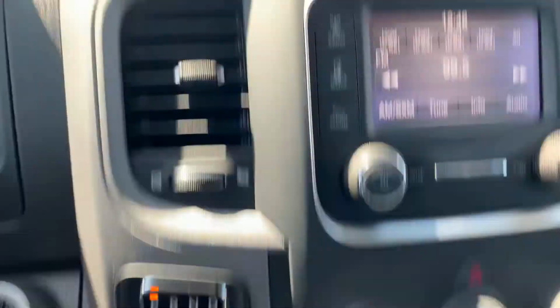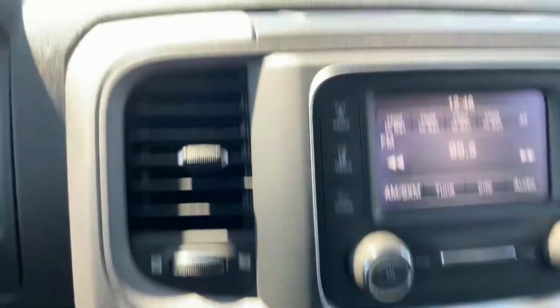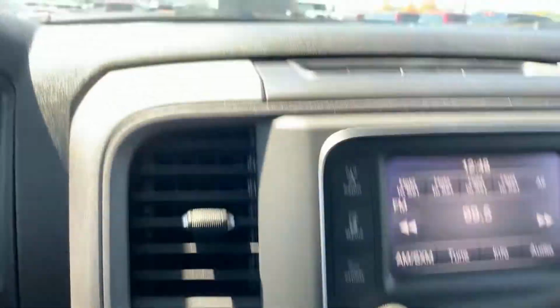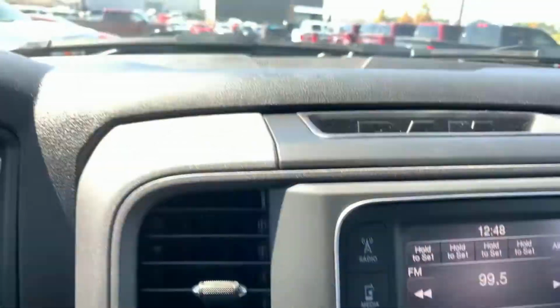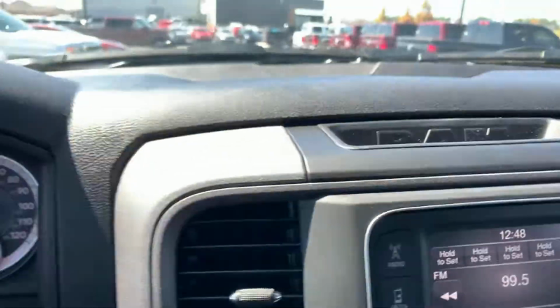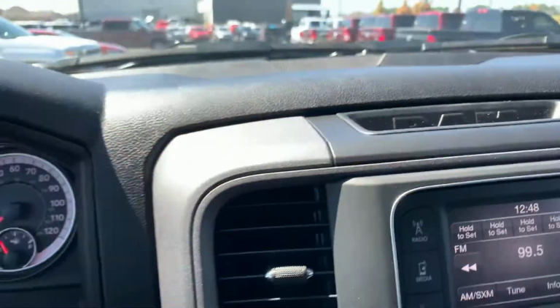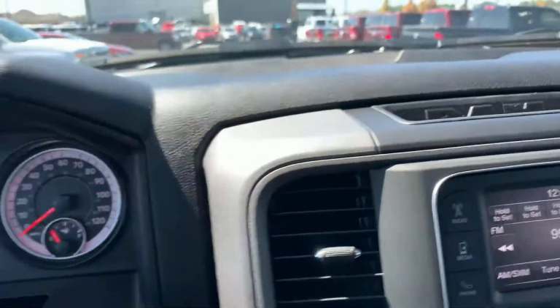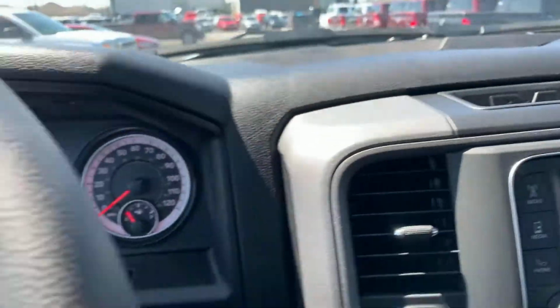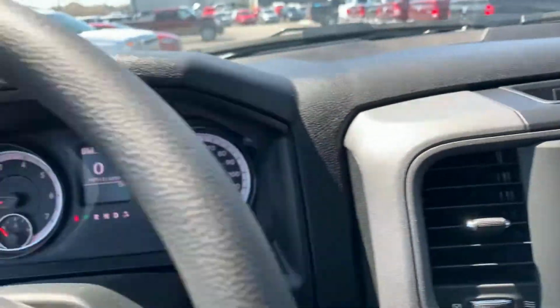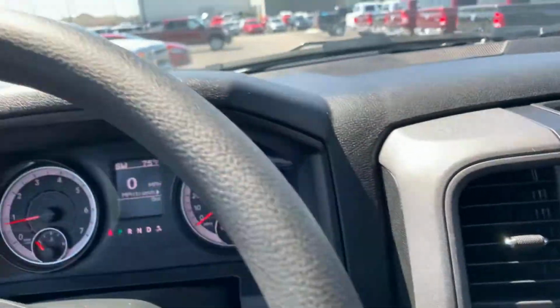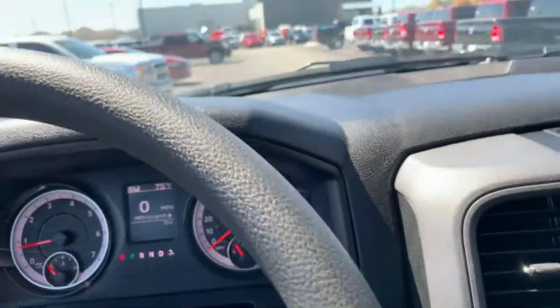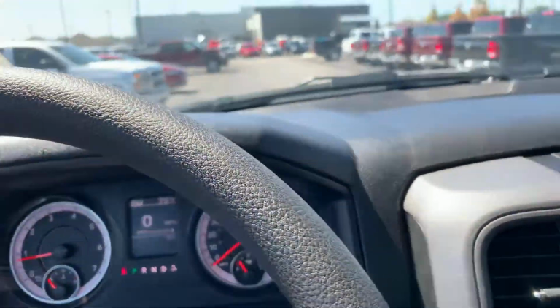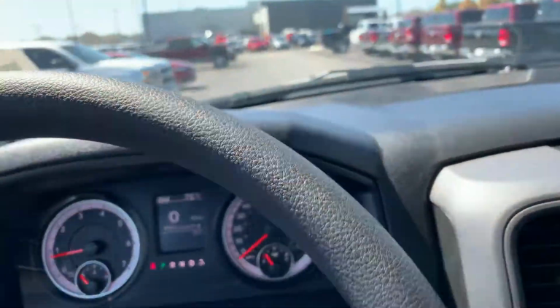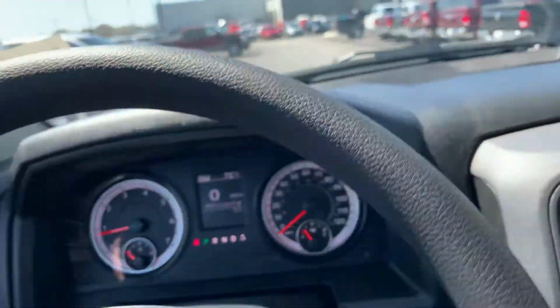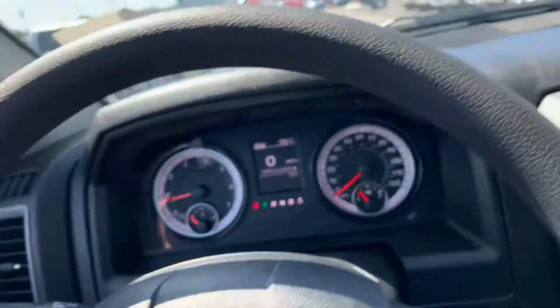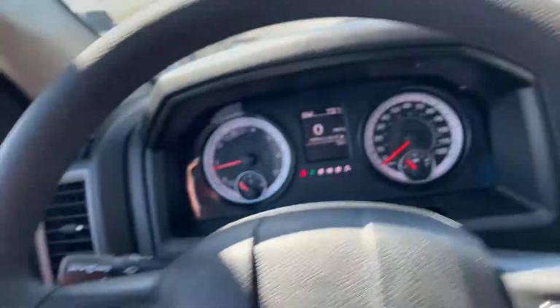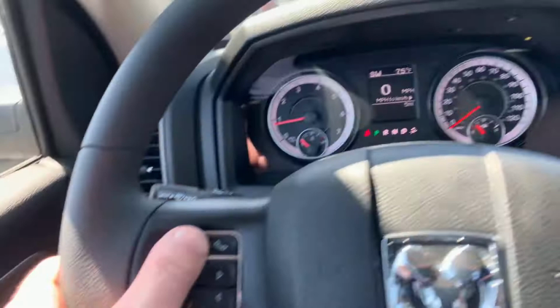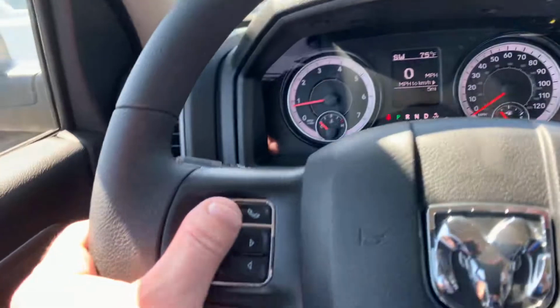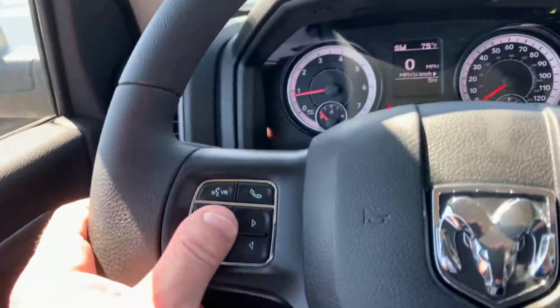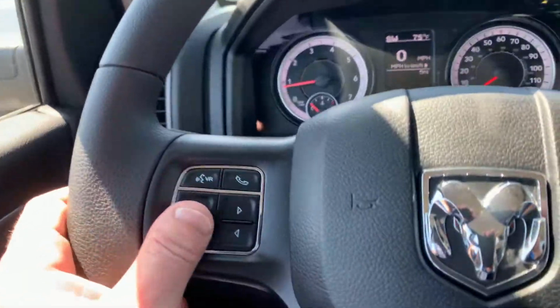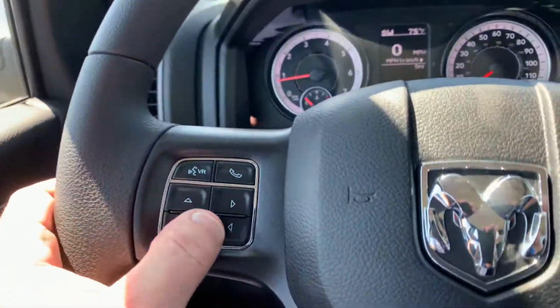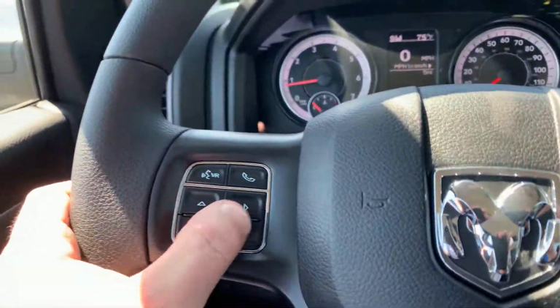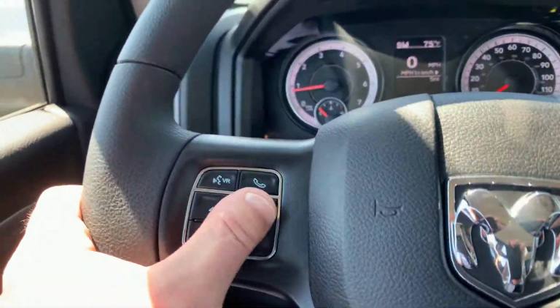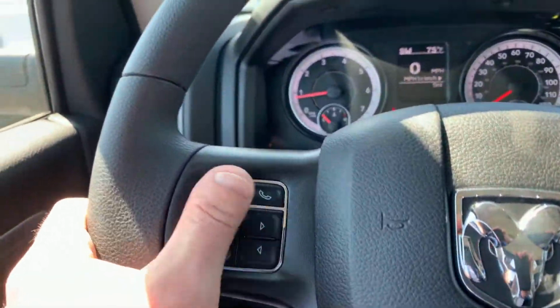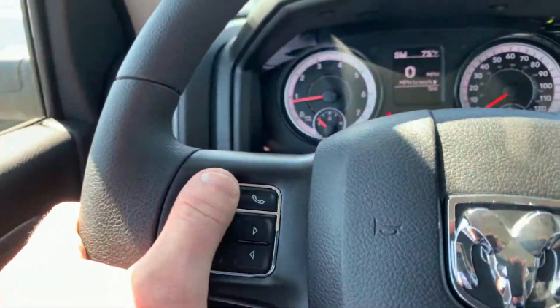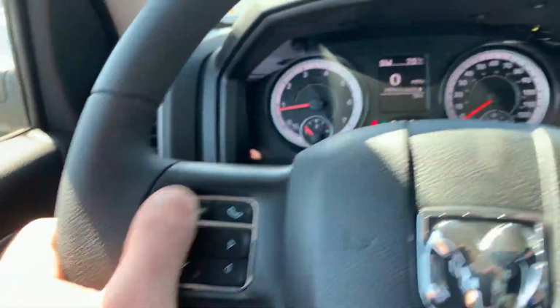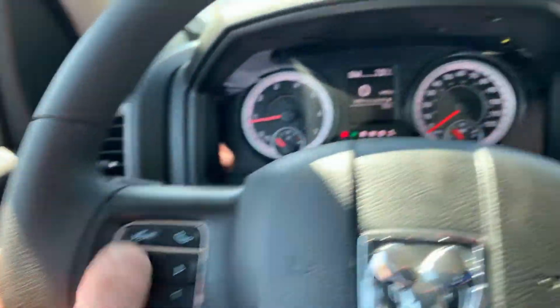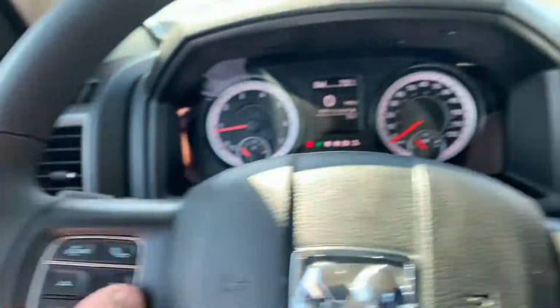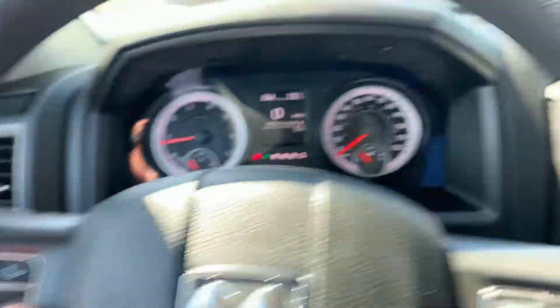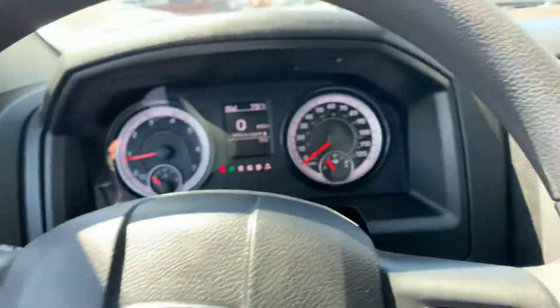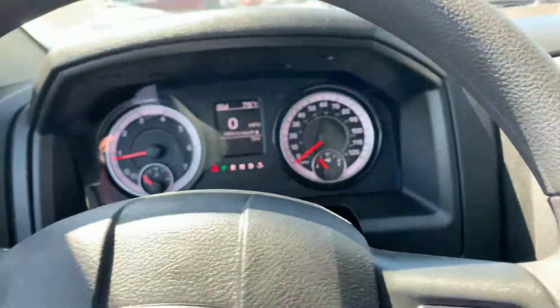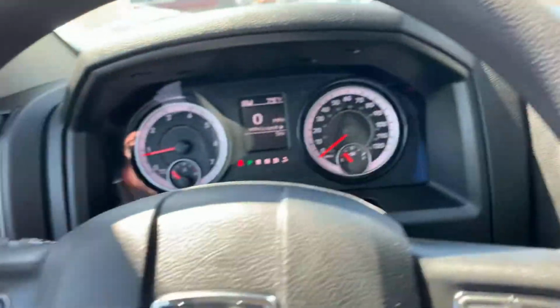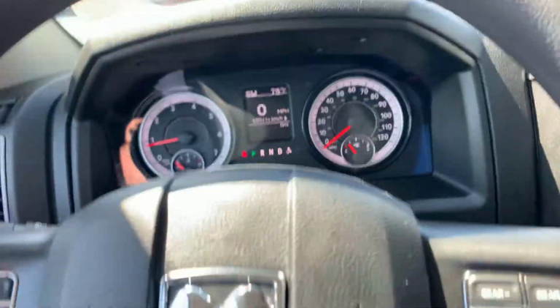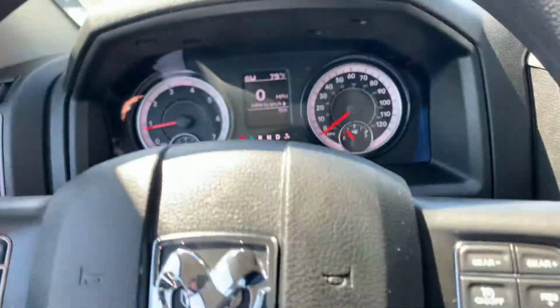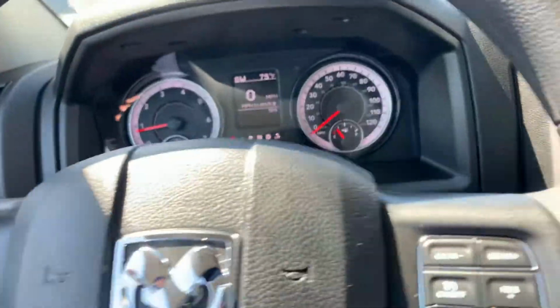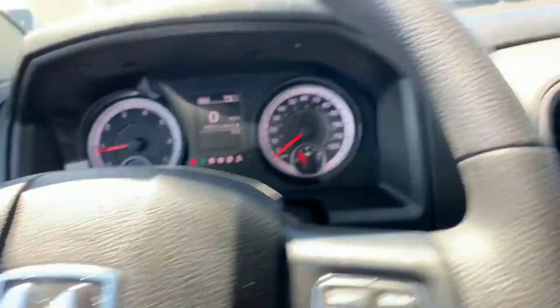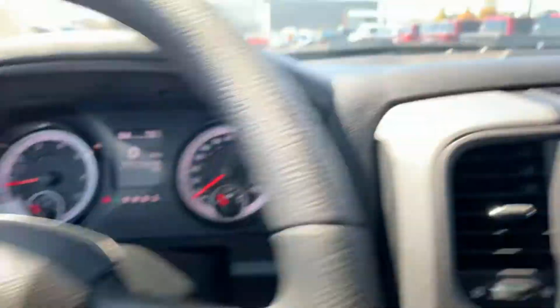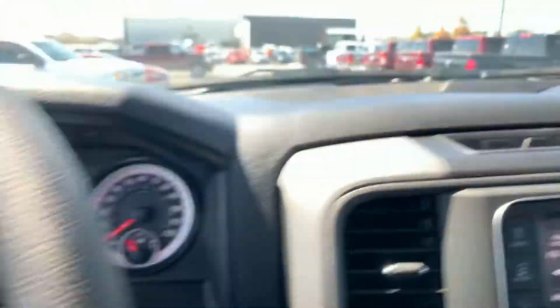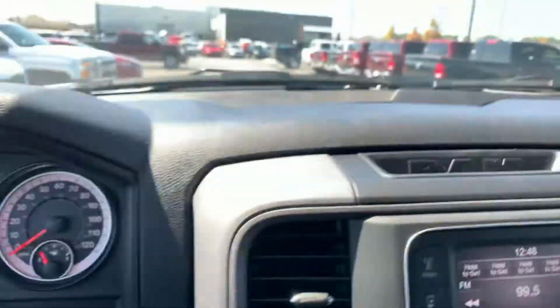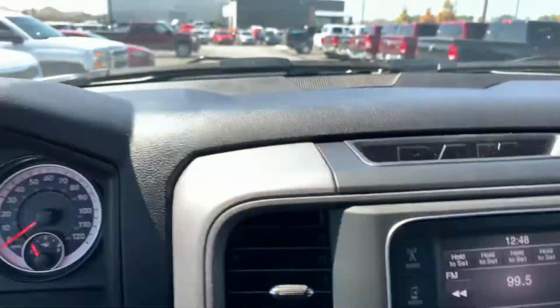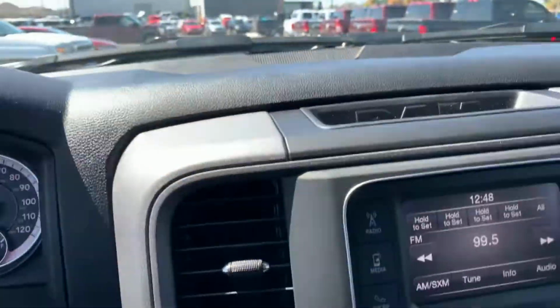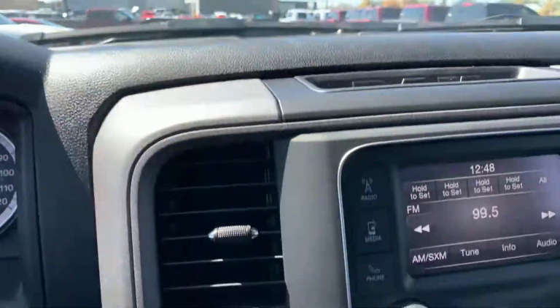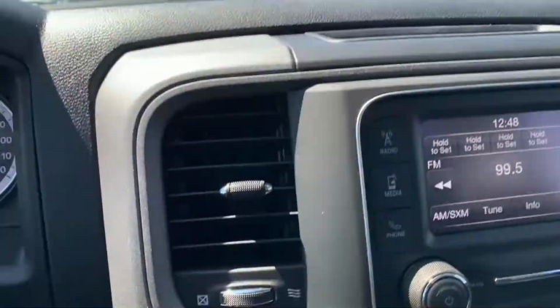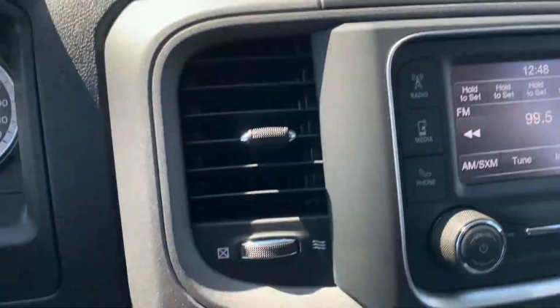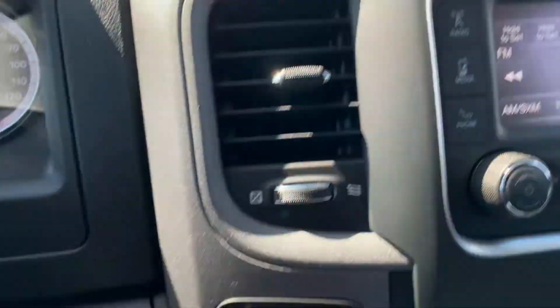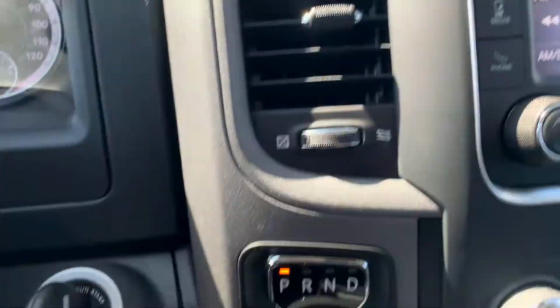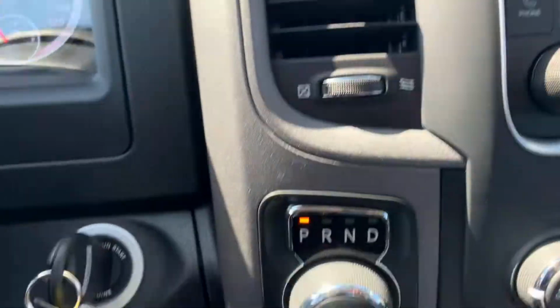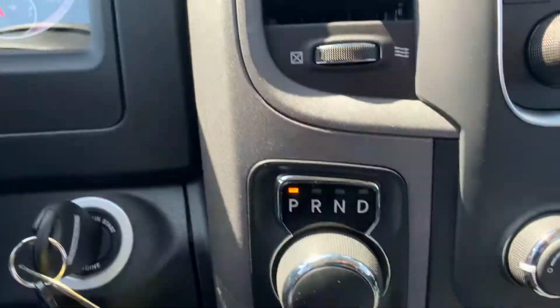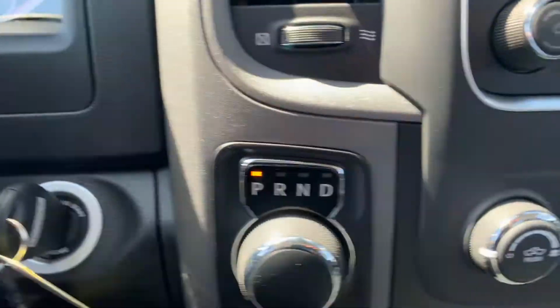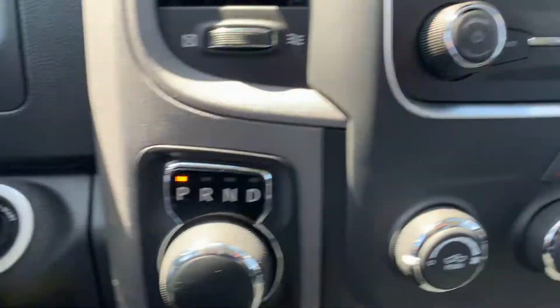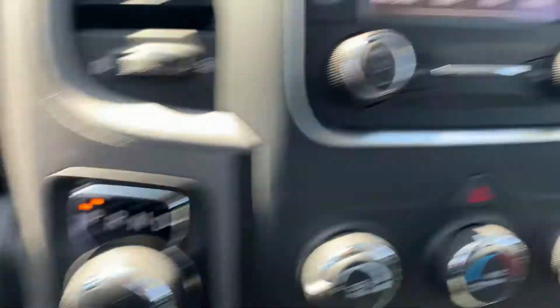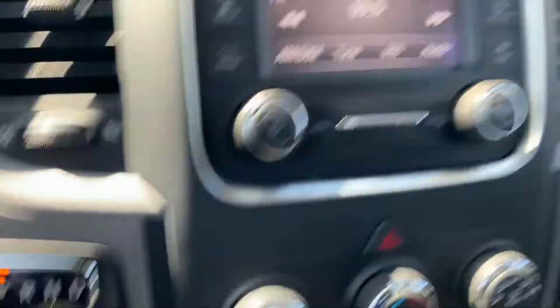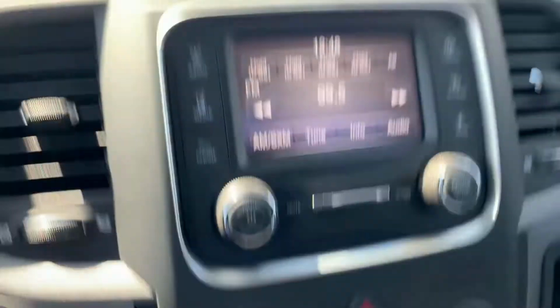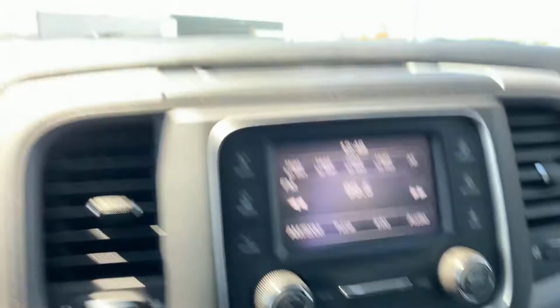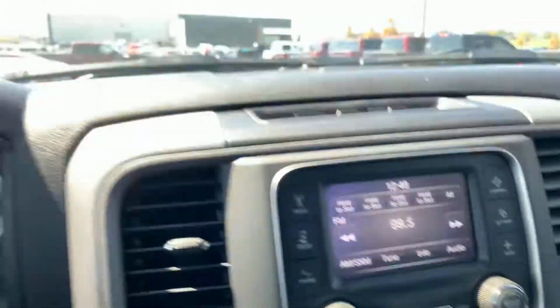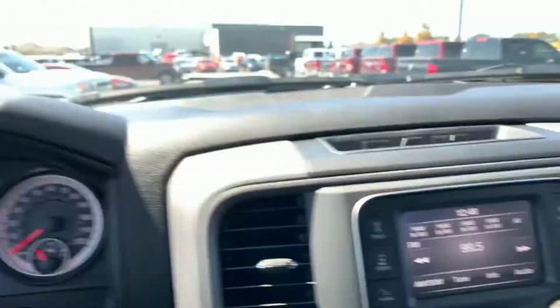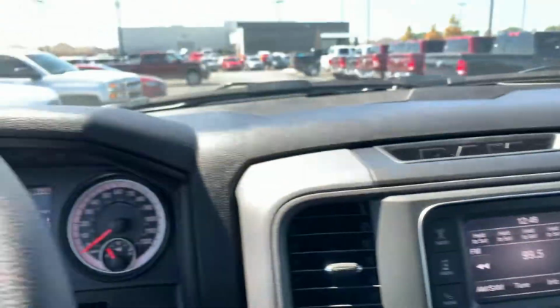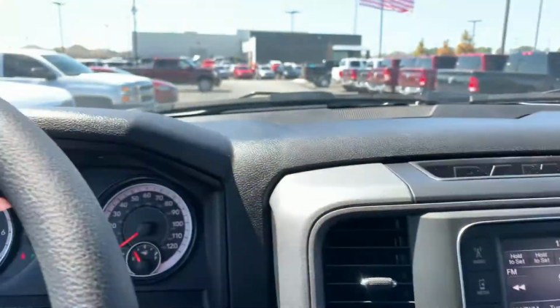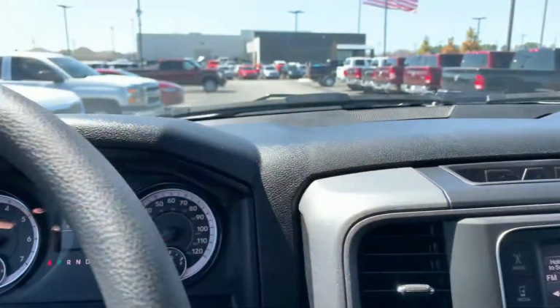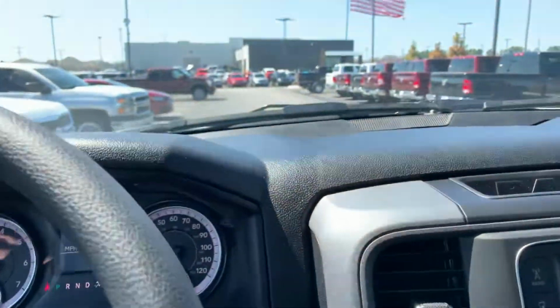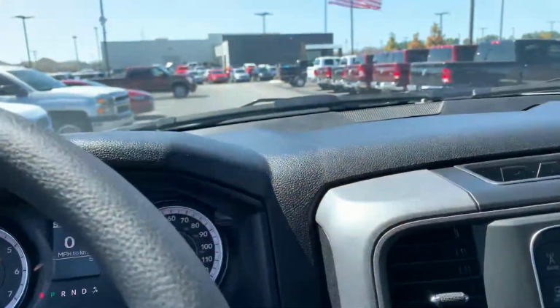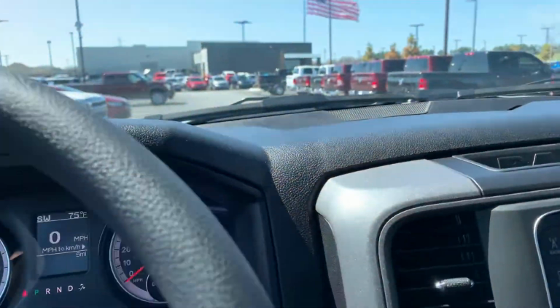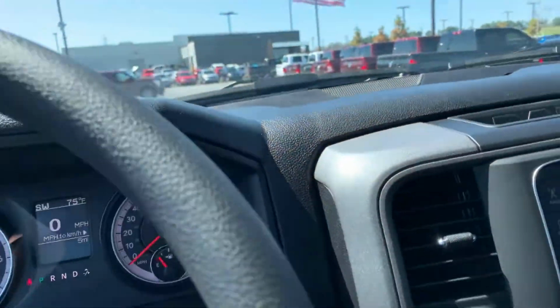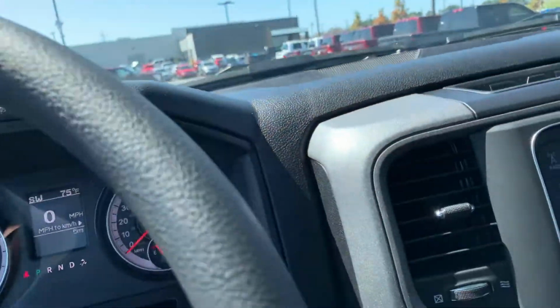It does have Bluetooth and stuff like that already built in. This is a two-wheel drive.